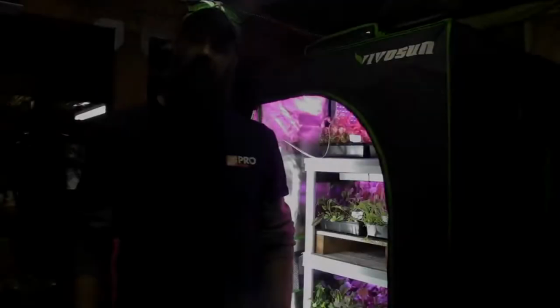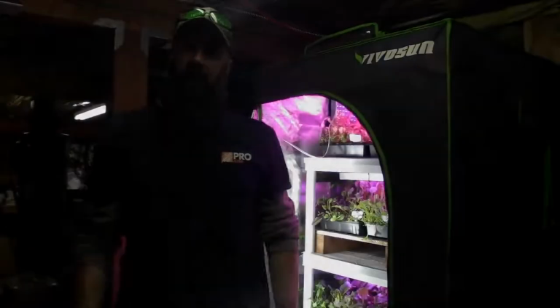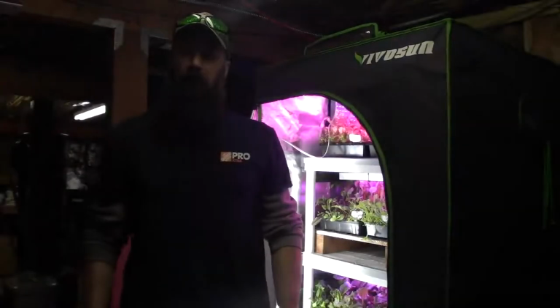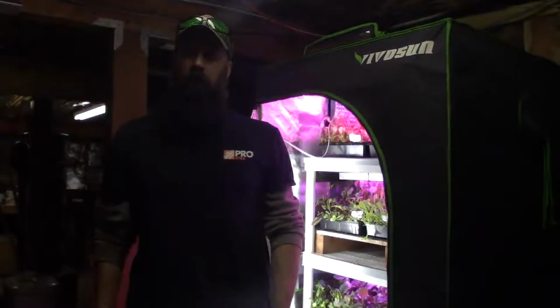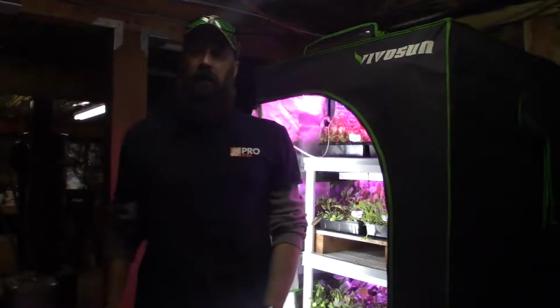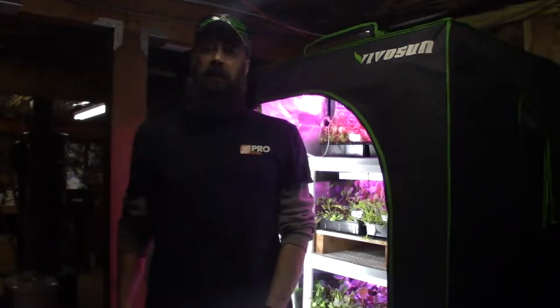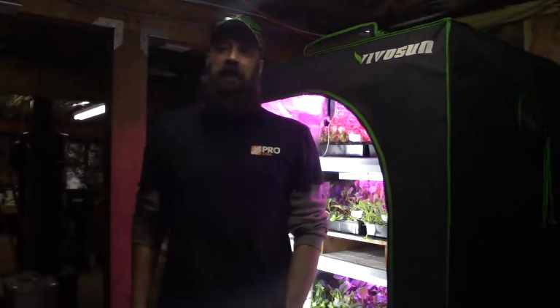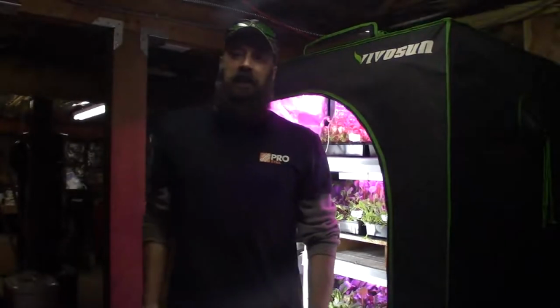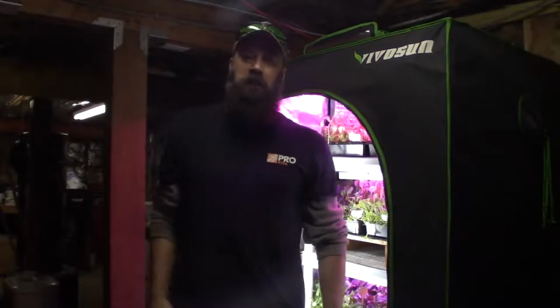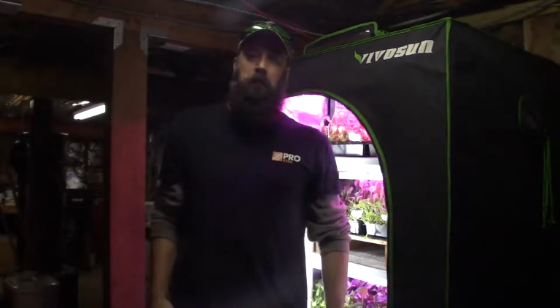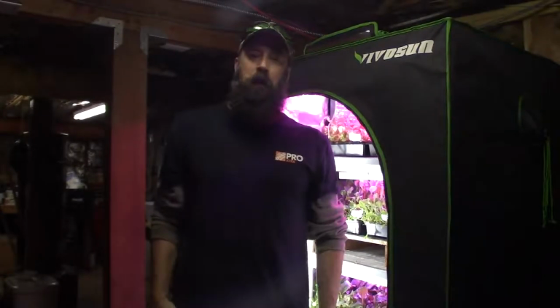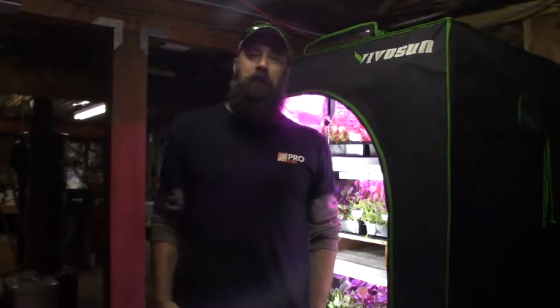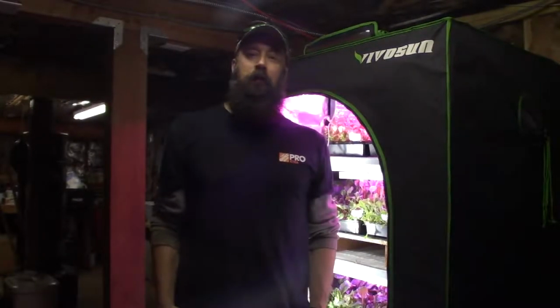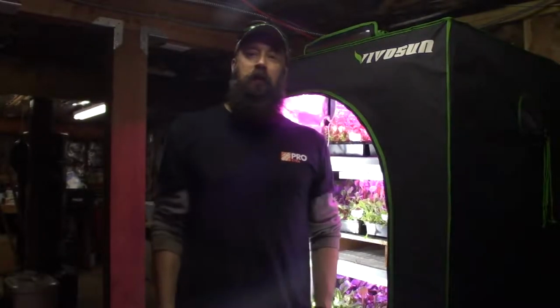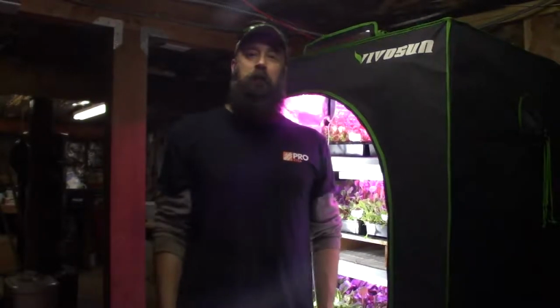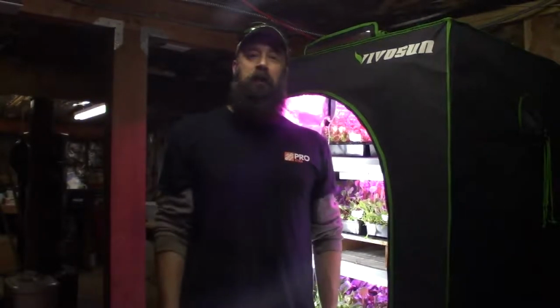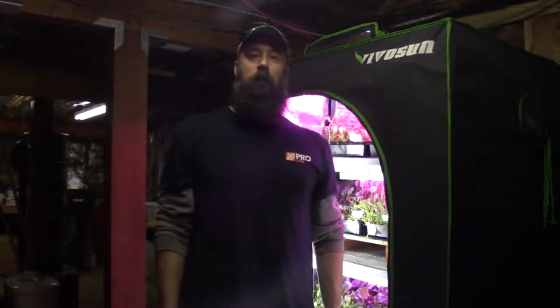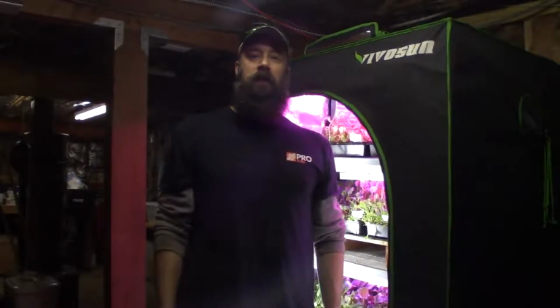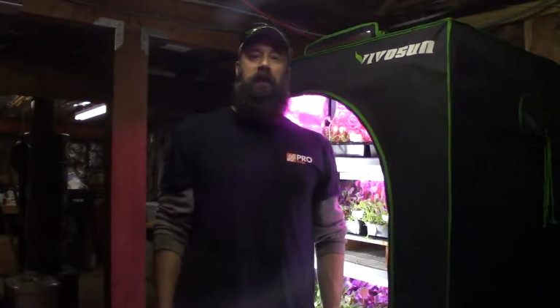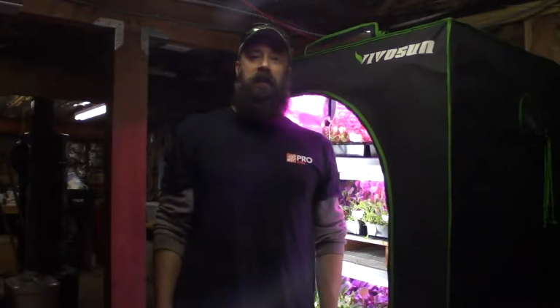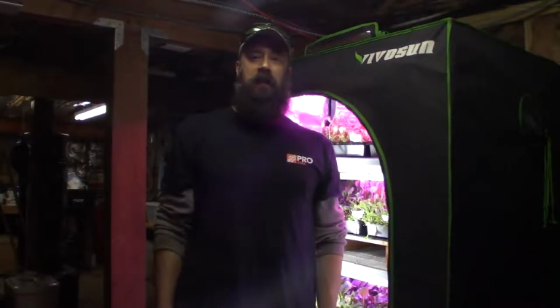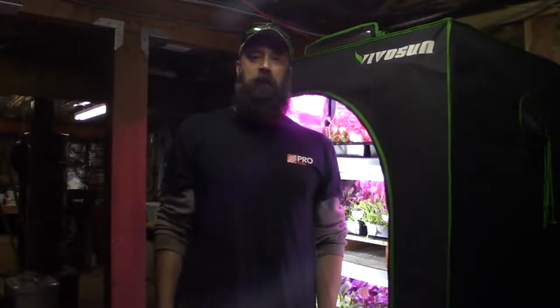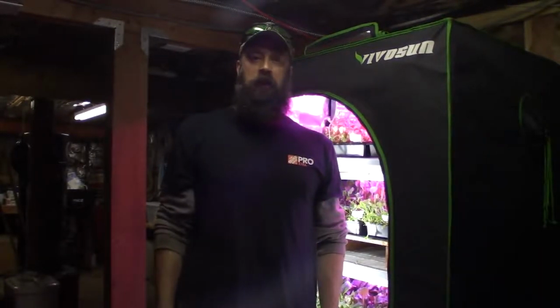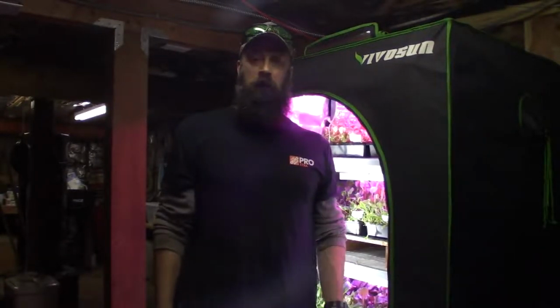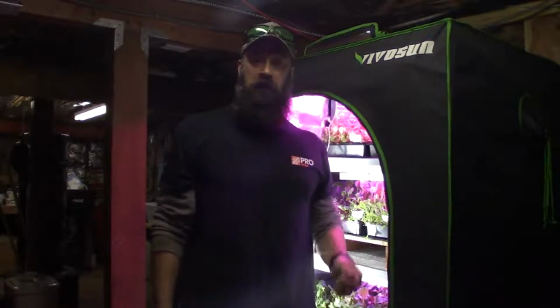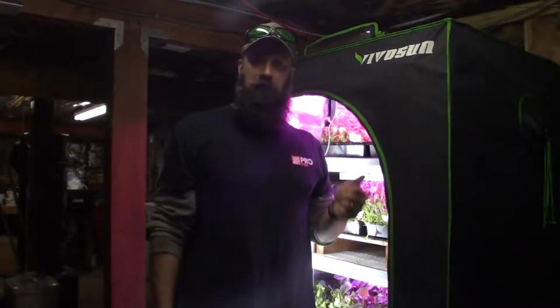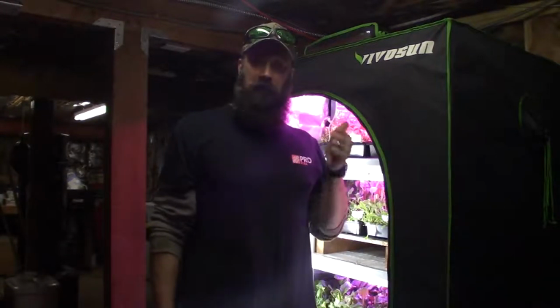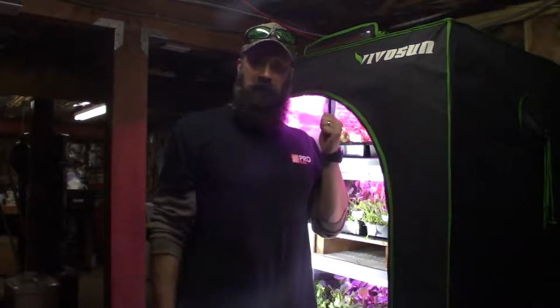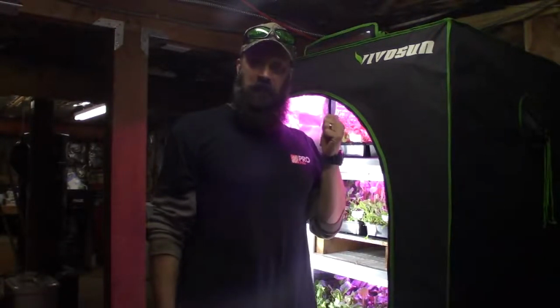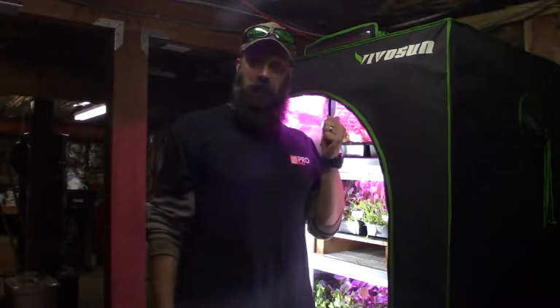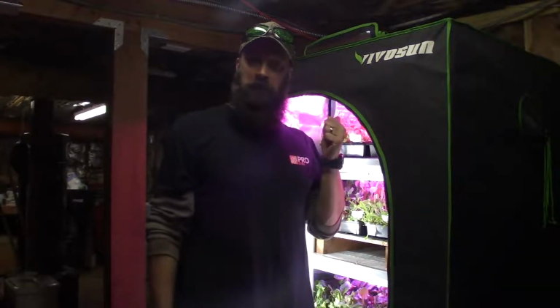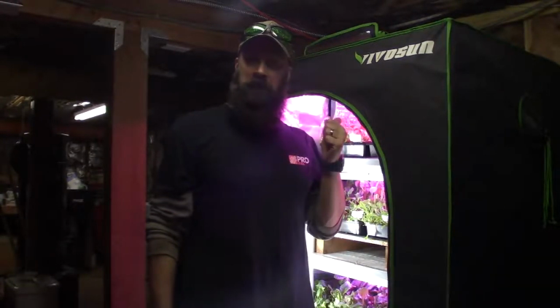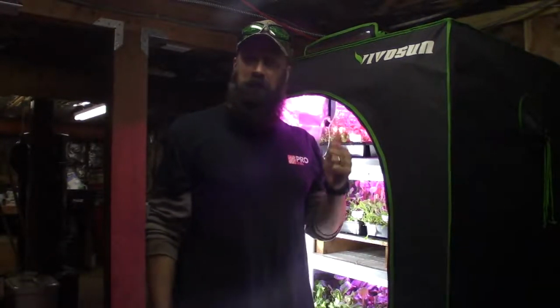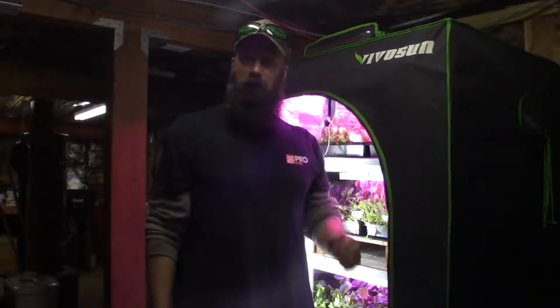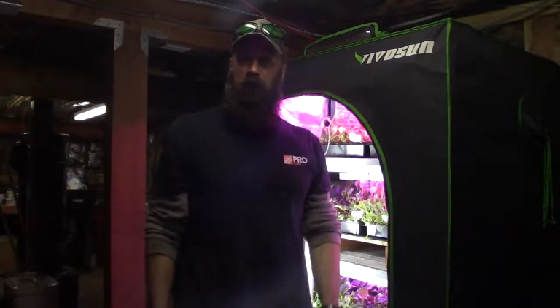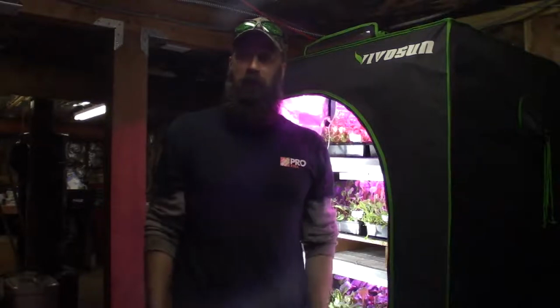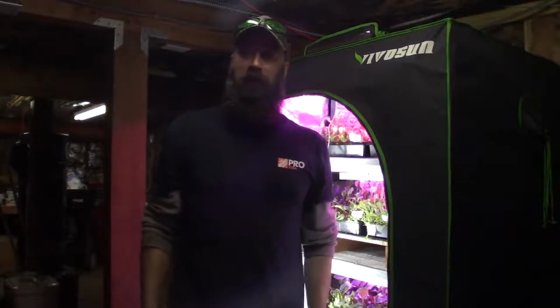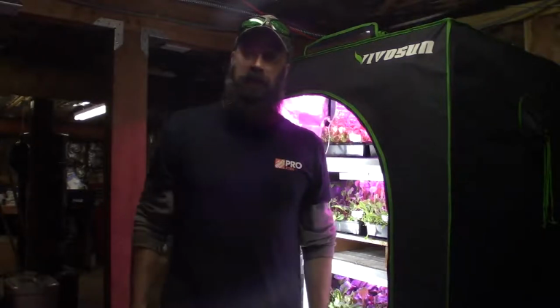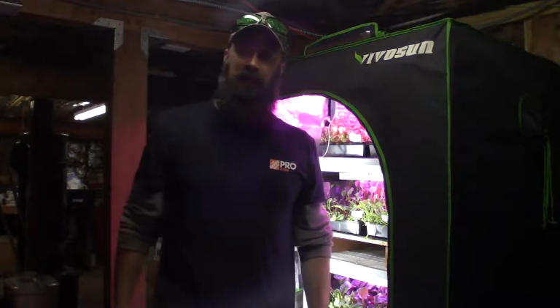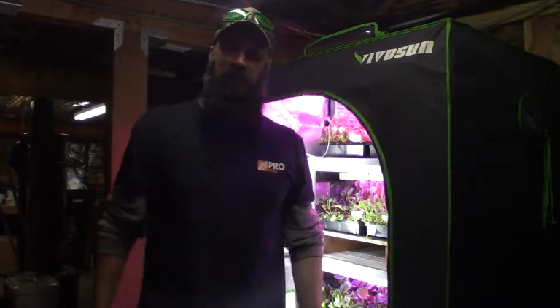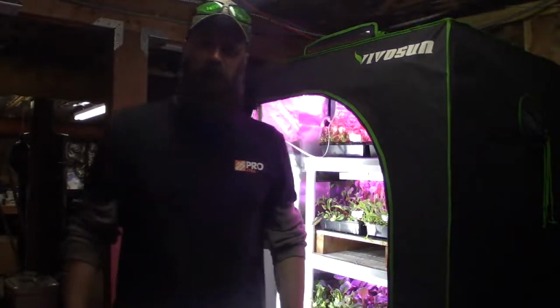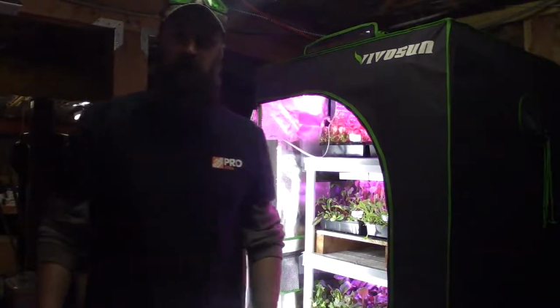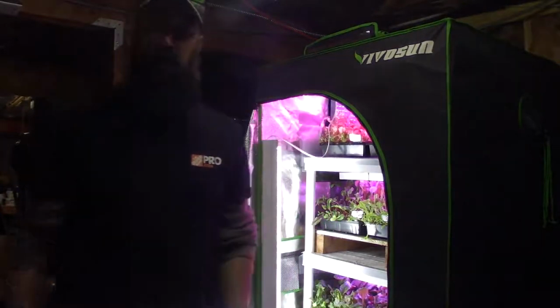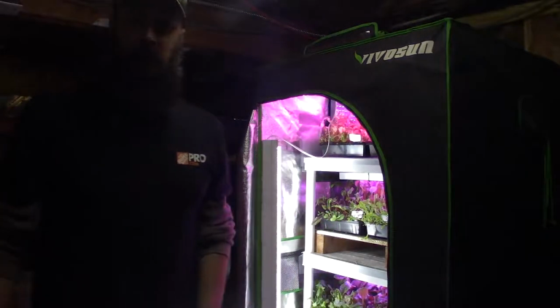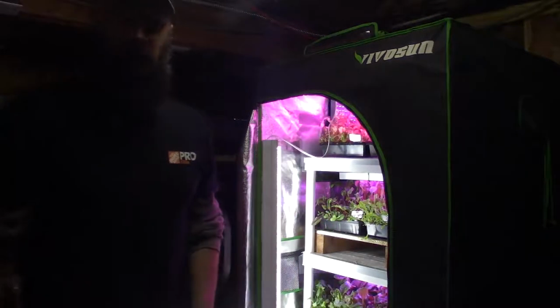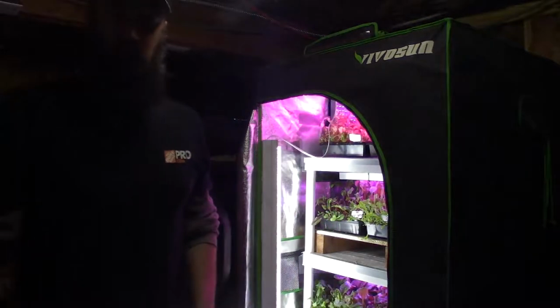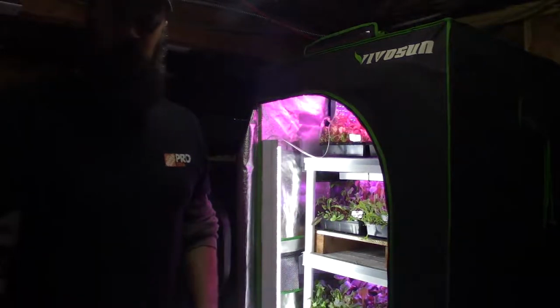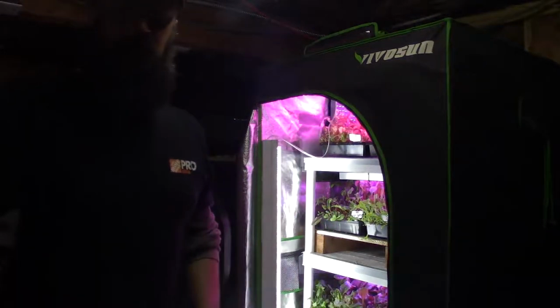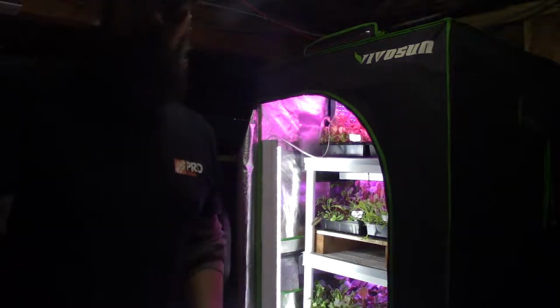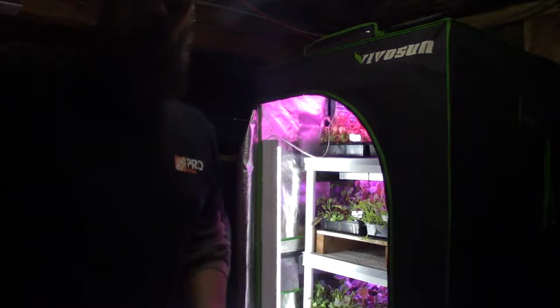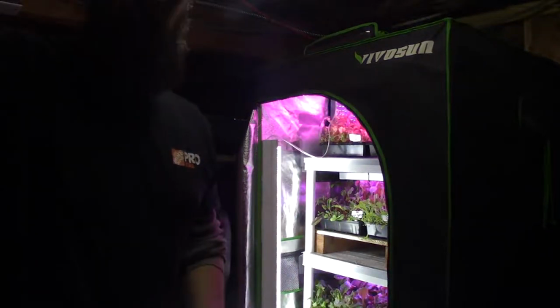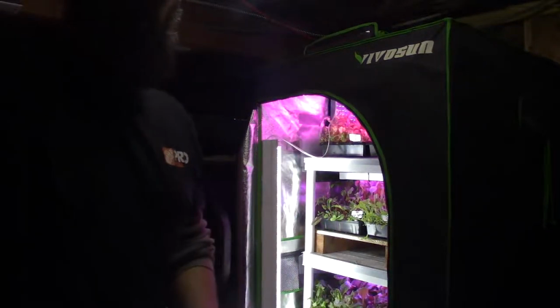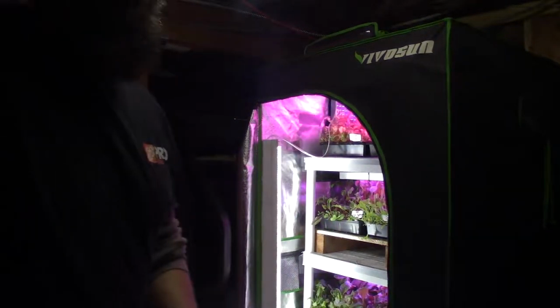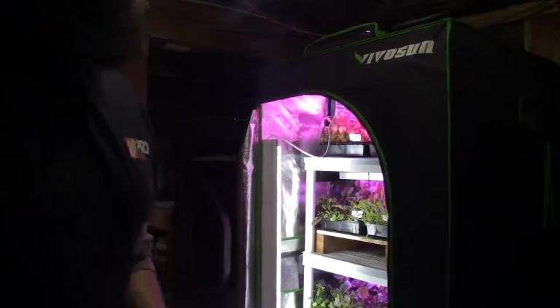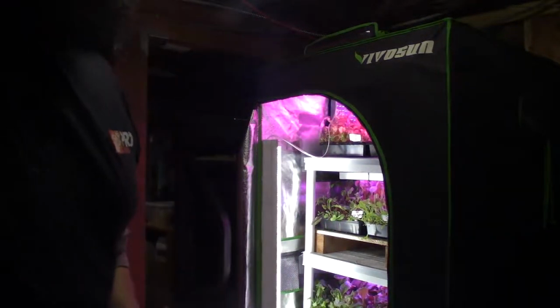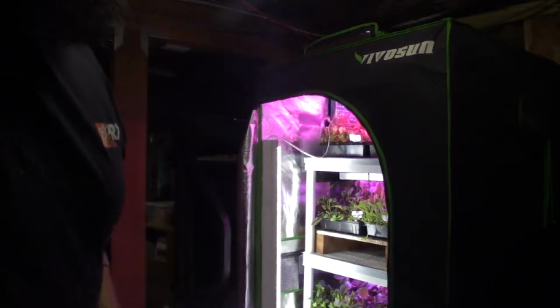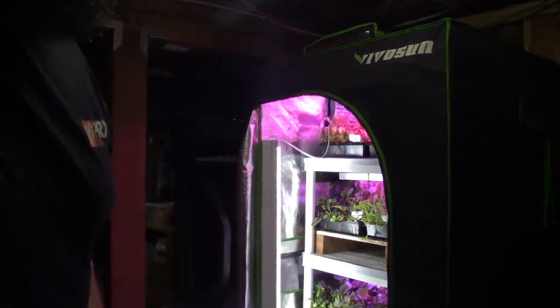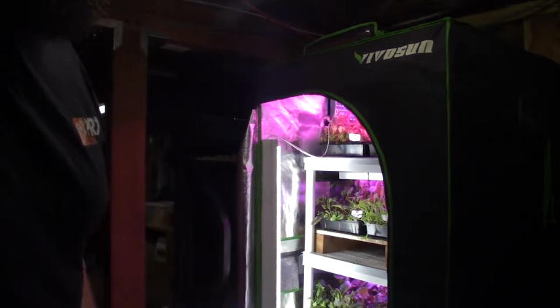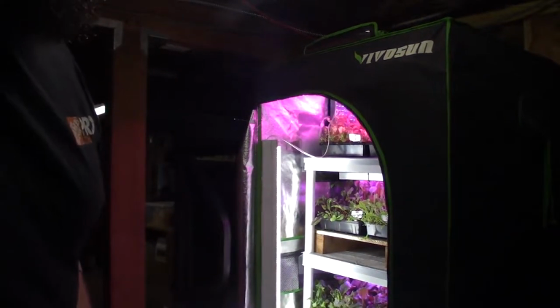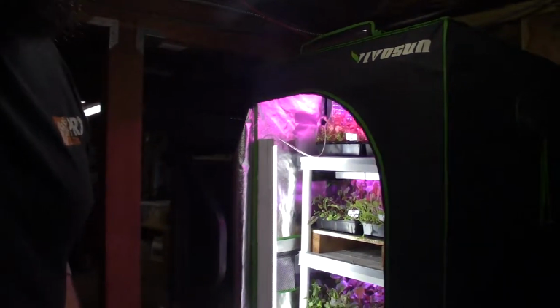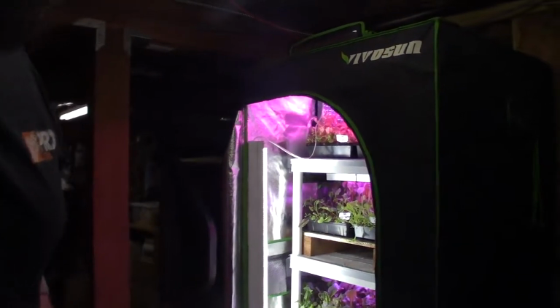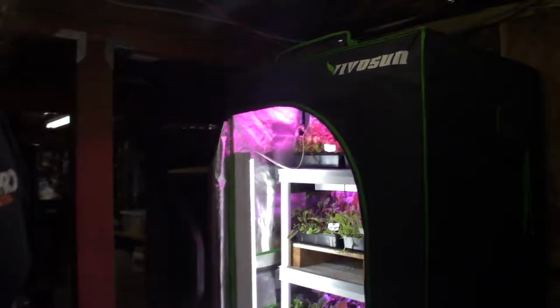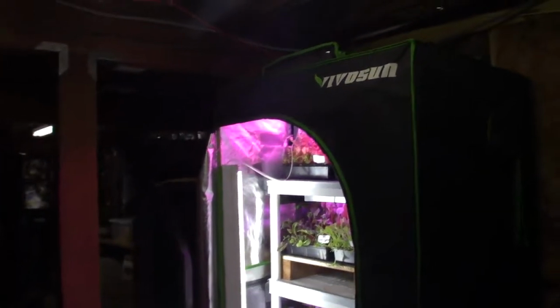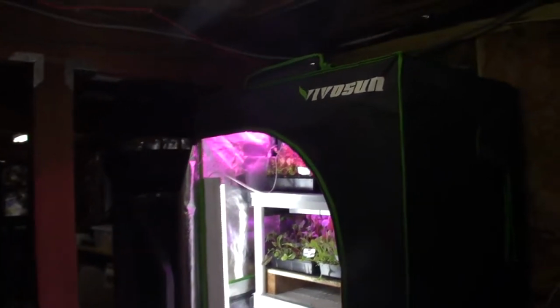Hey everybody, this is Brian from P&B Homesteading. It's time for the update for the mid-sized grow tent, and I'm going to talk about some changes that I'm going to be doing to this tent in the next week.